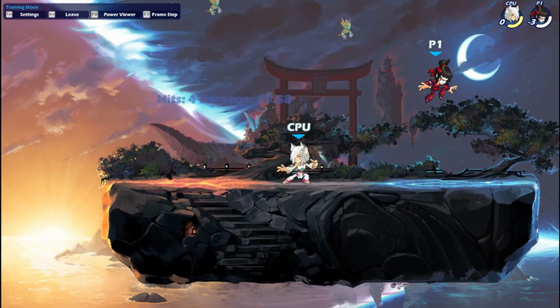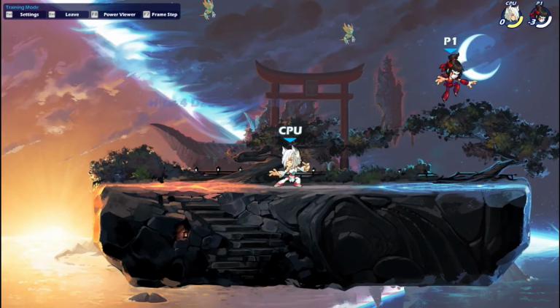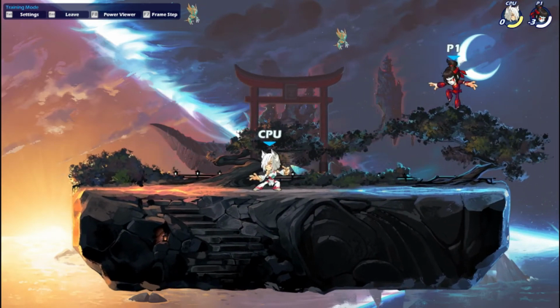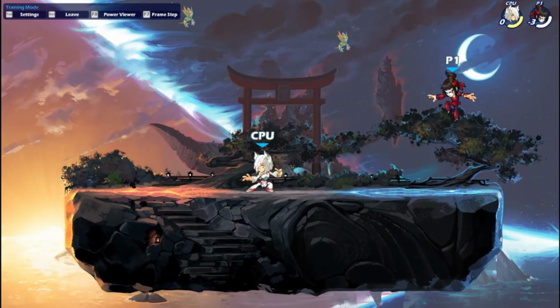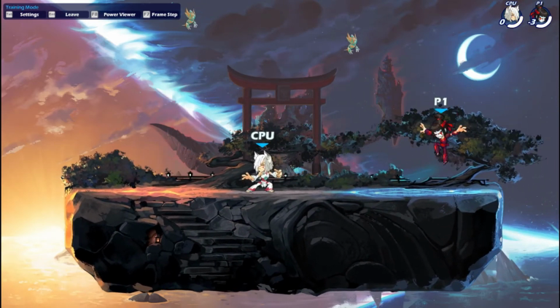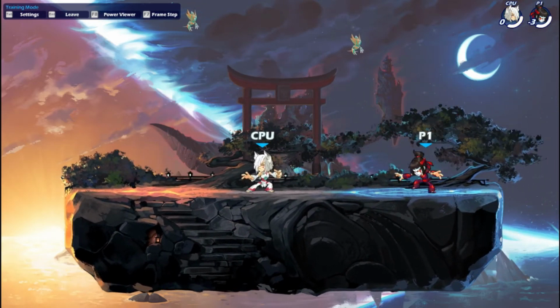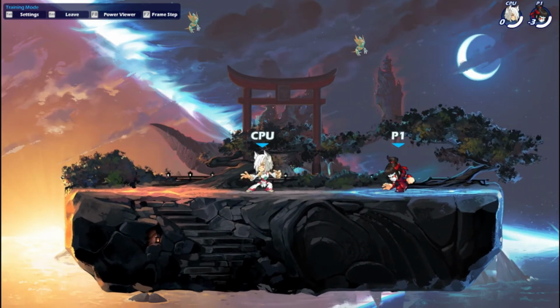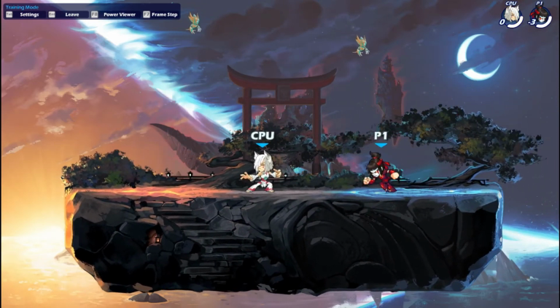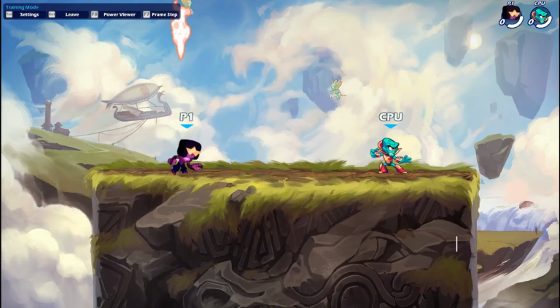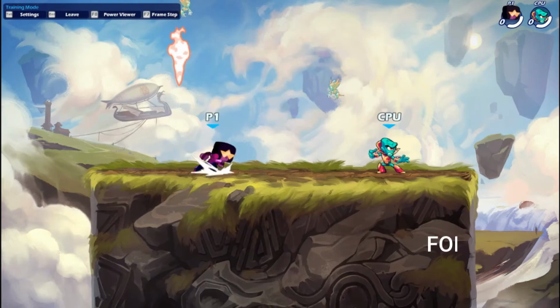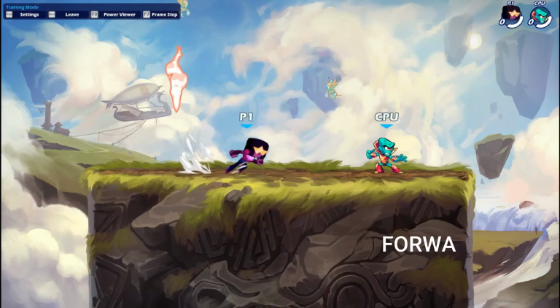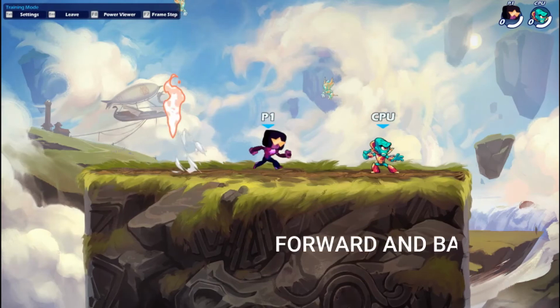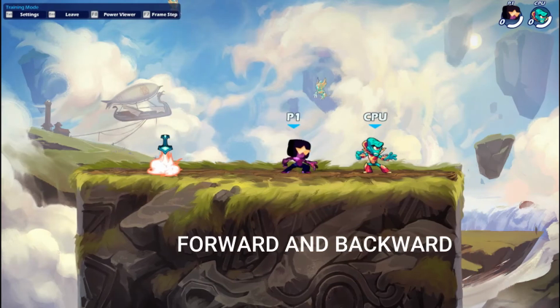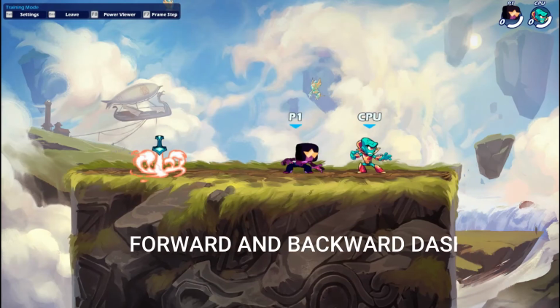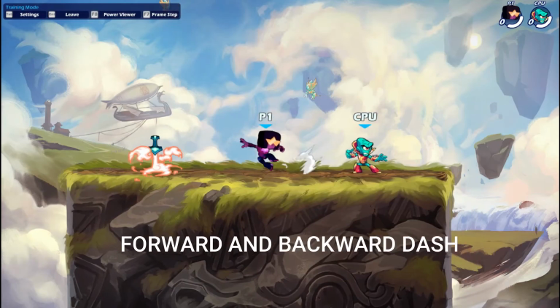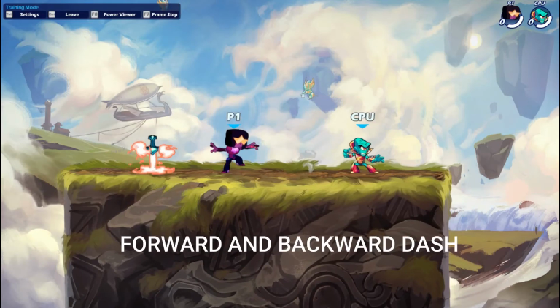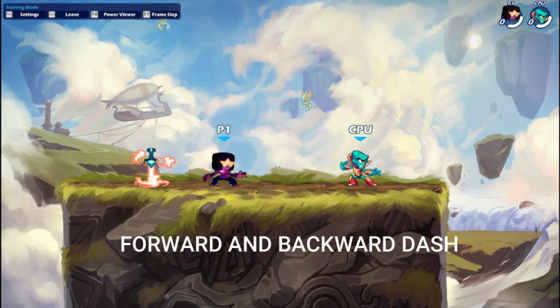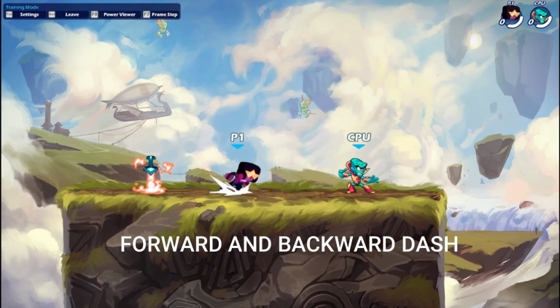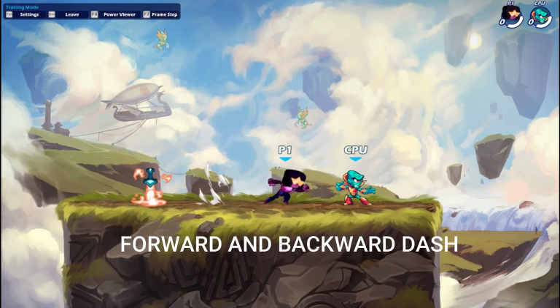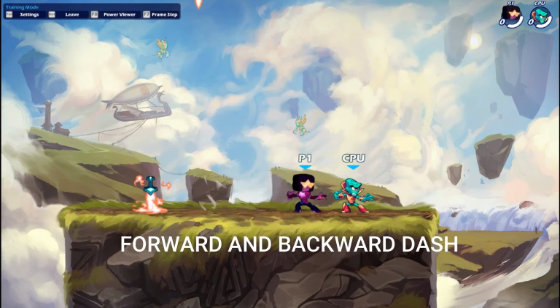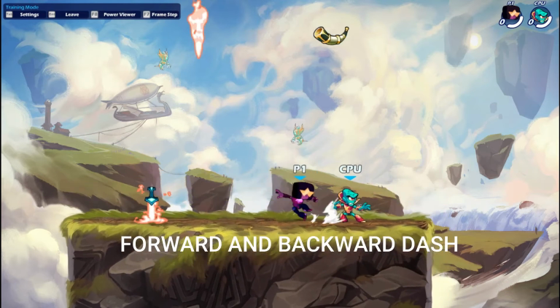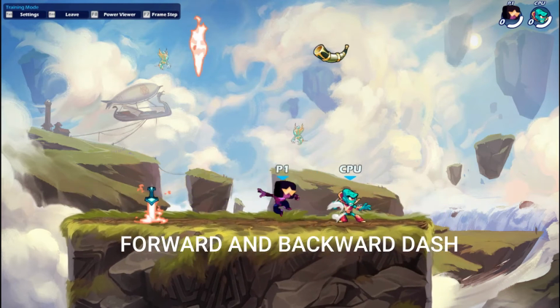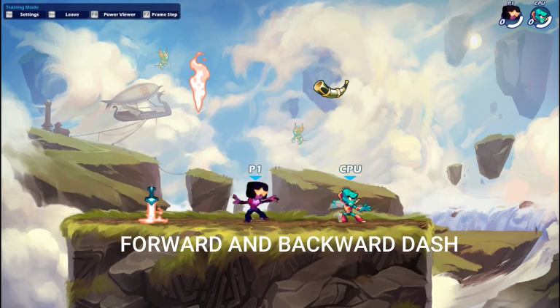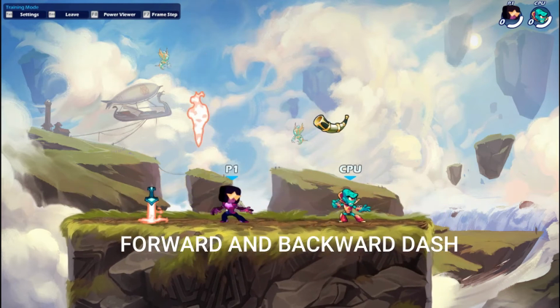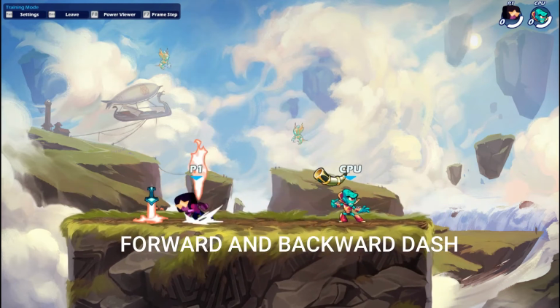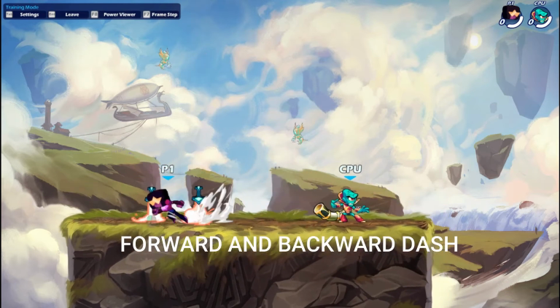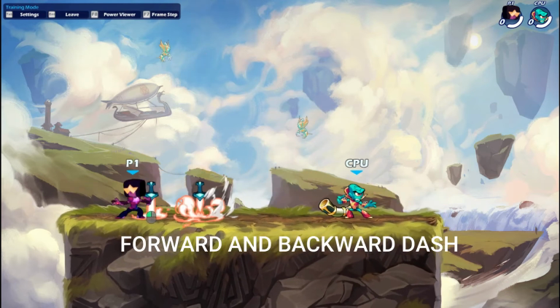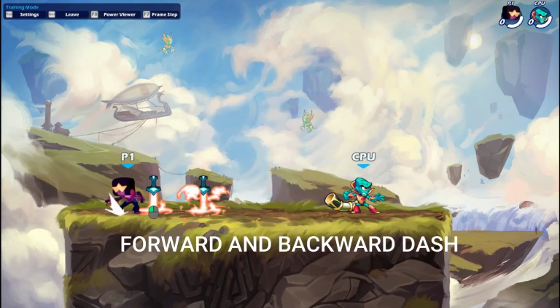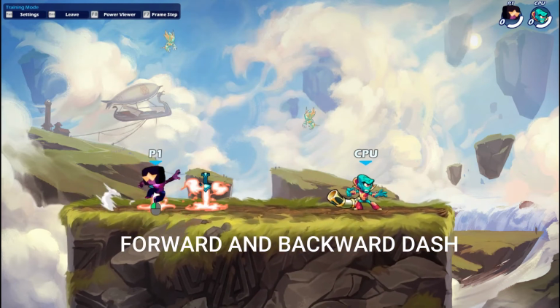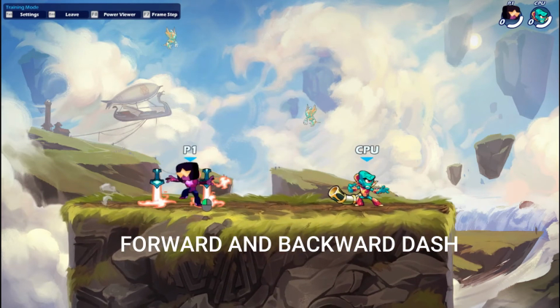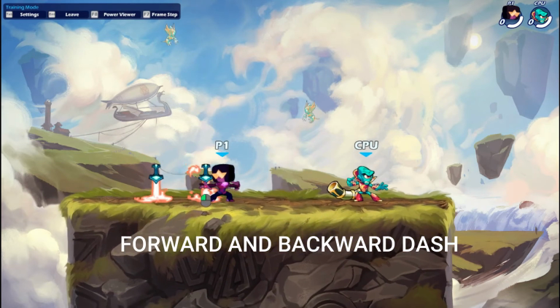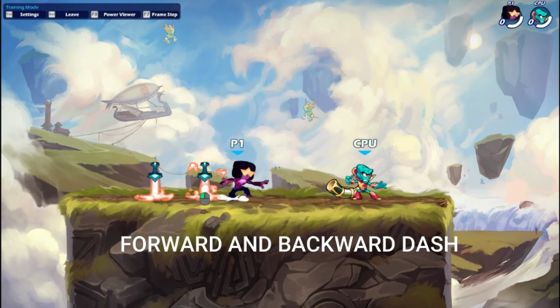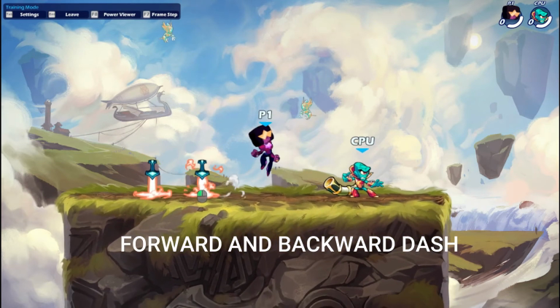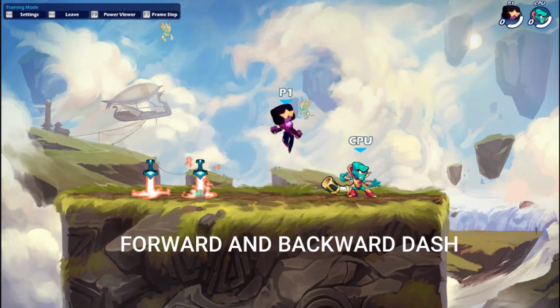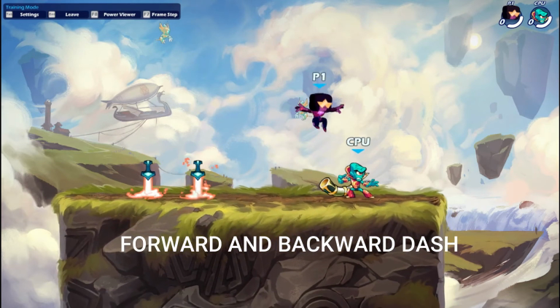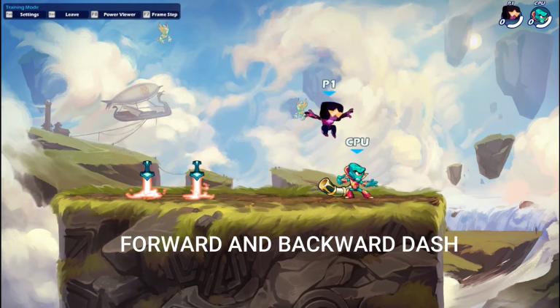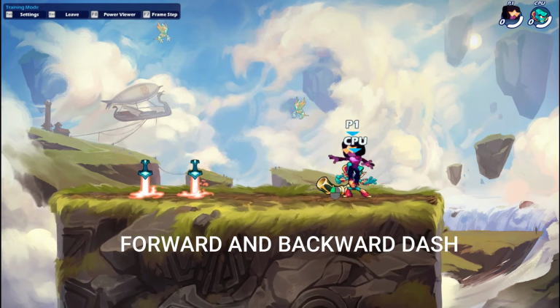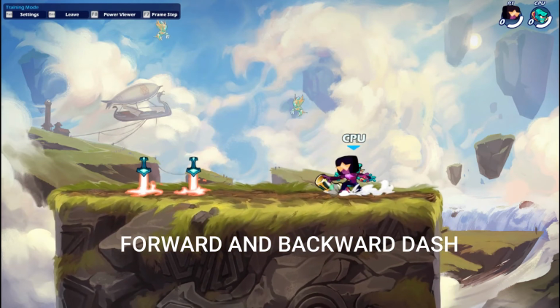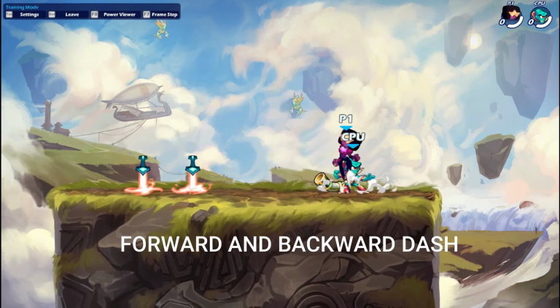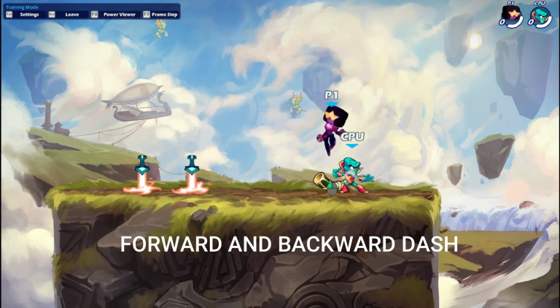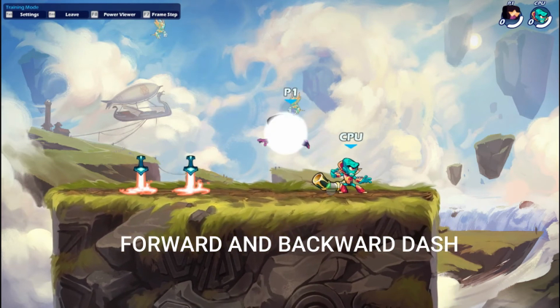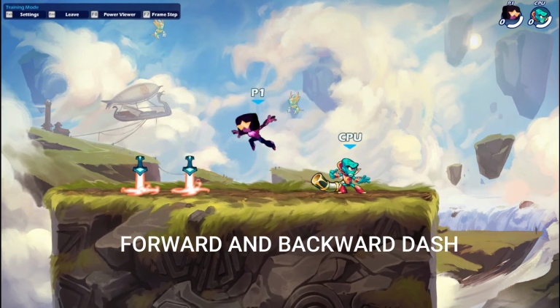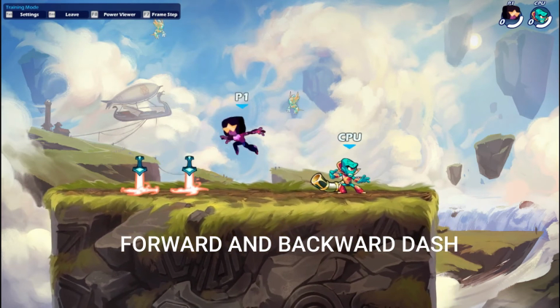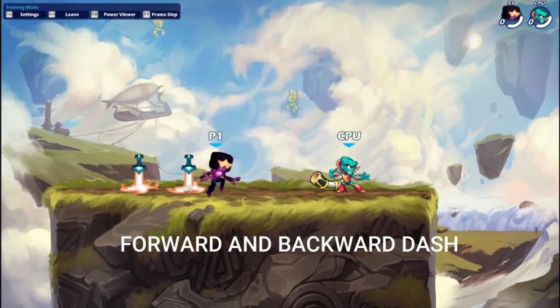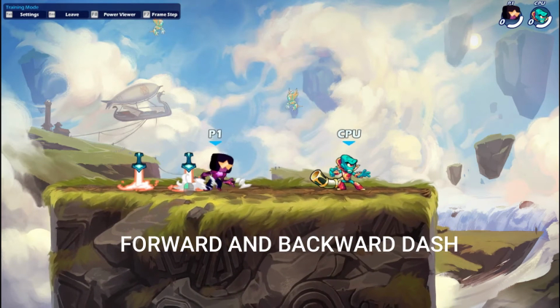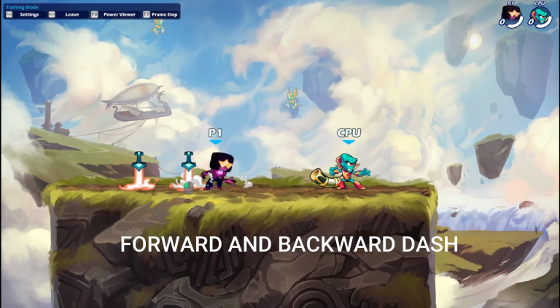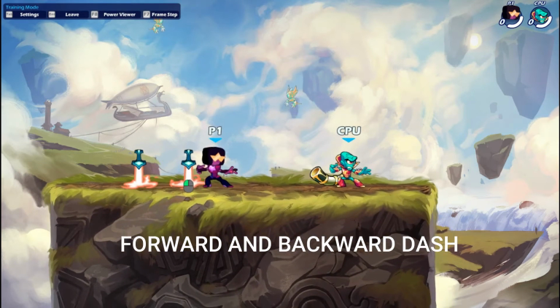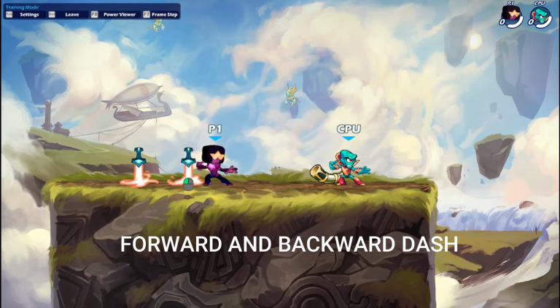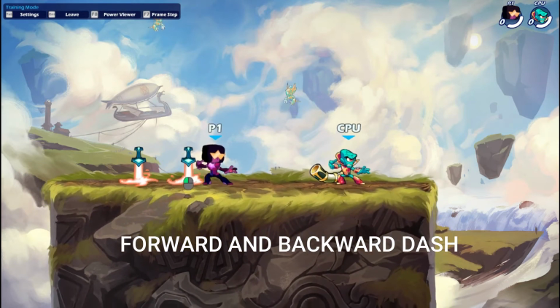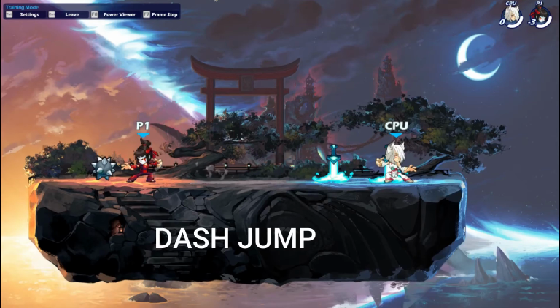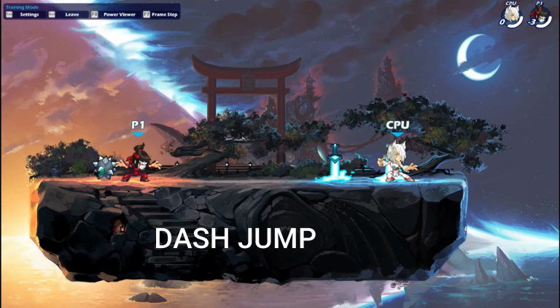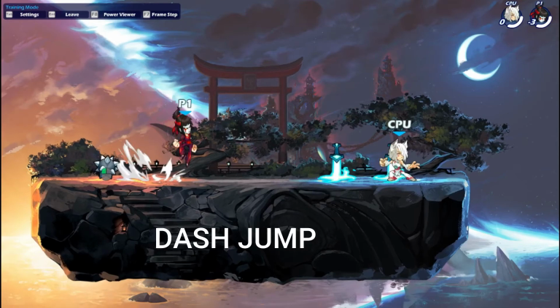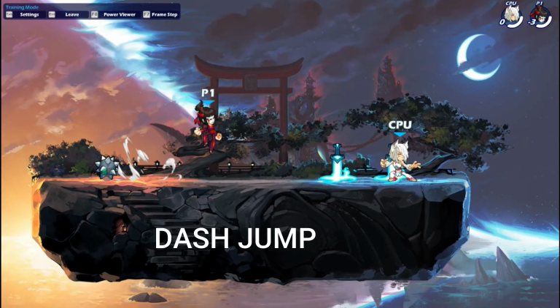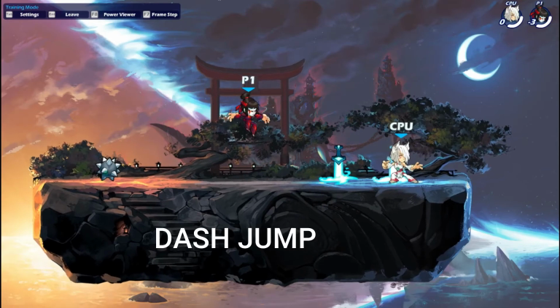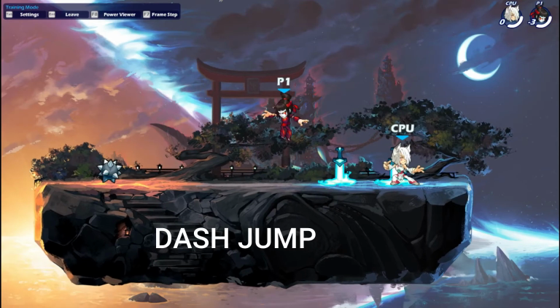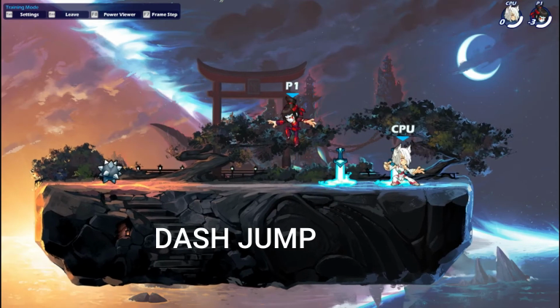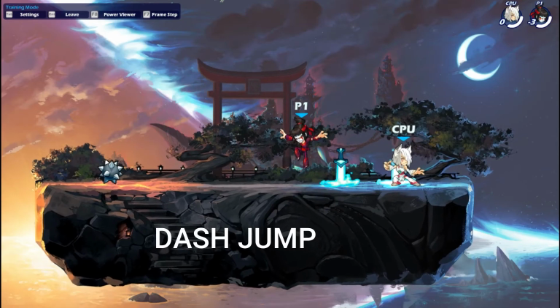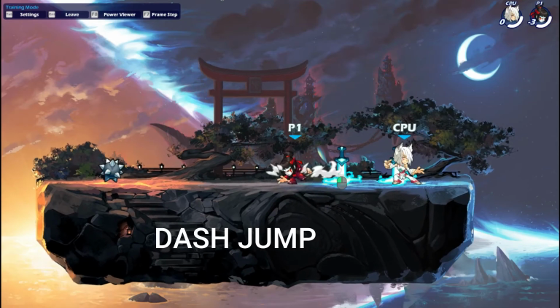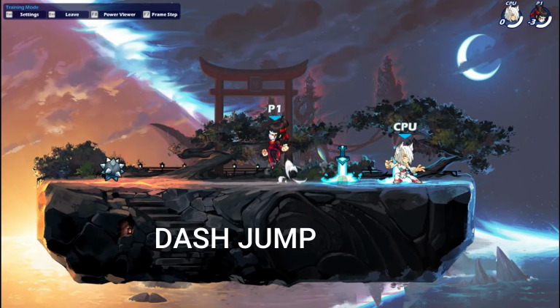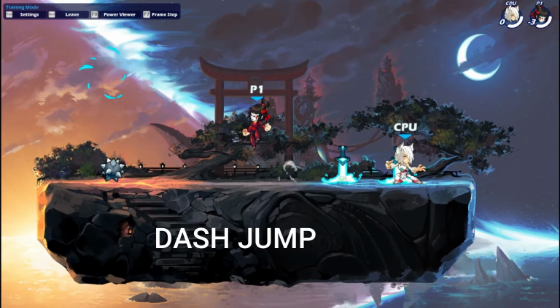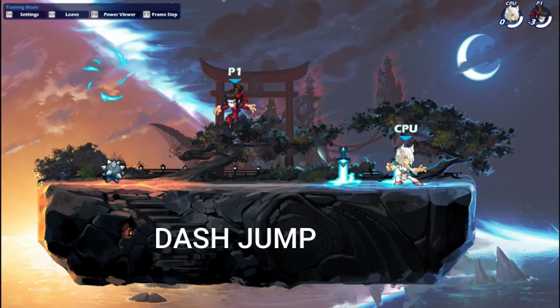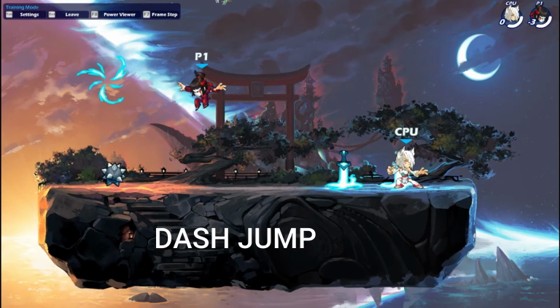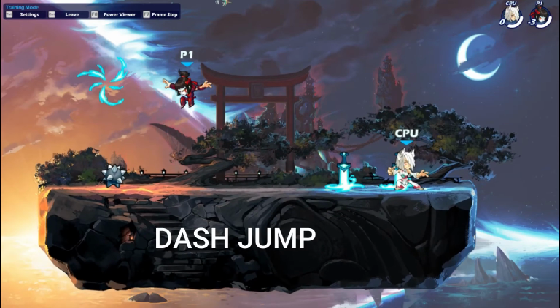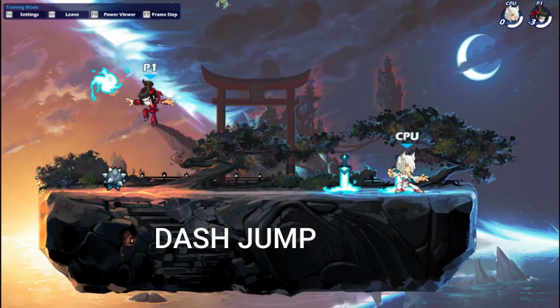Dash is also a core mechanic. There are four forms: forward dash, backward dash, dash jump, and sprint.